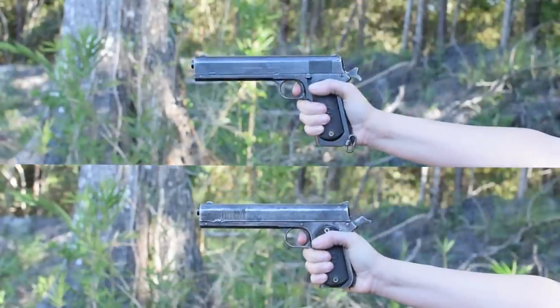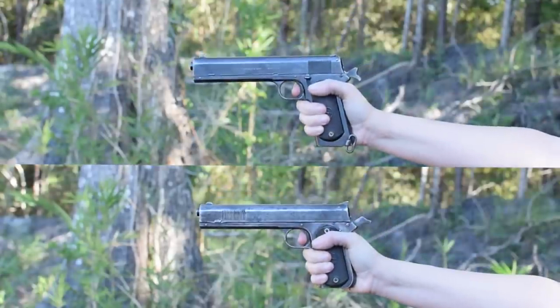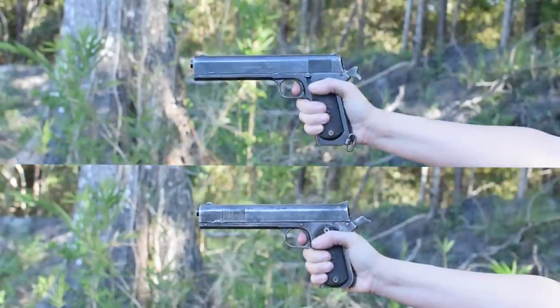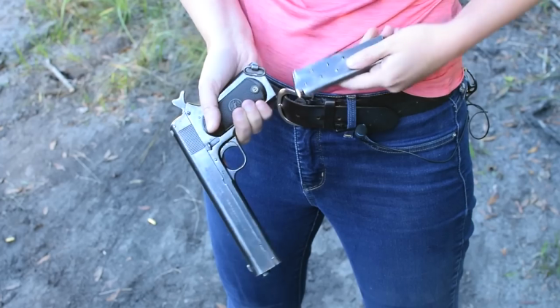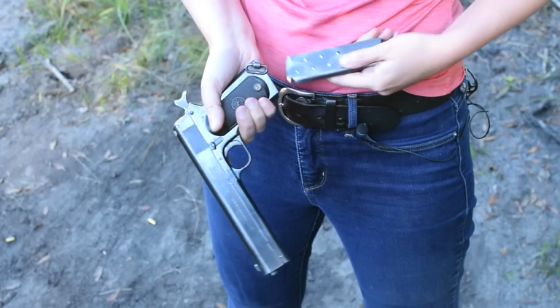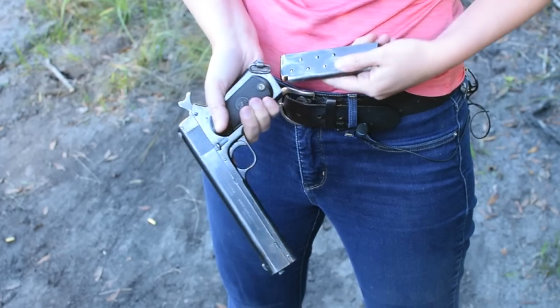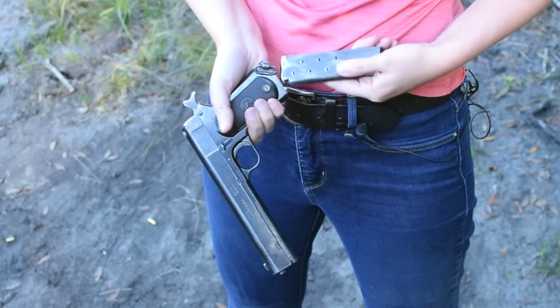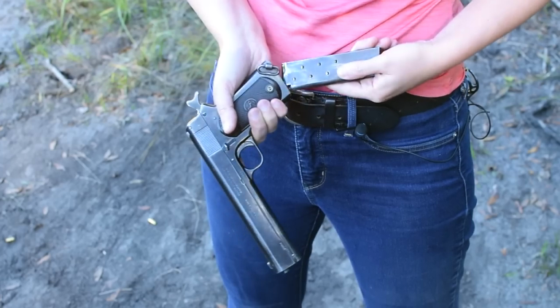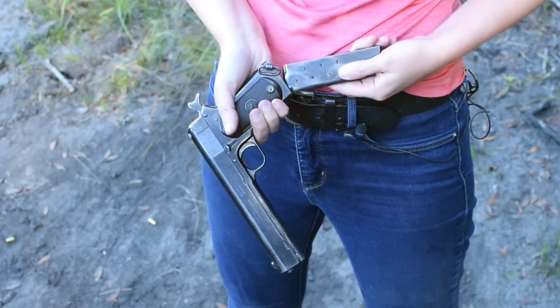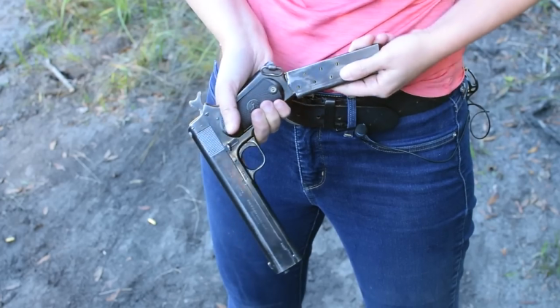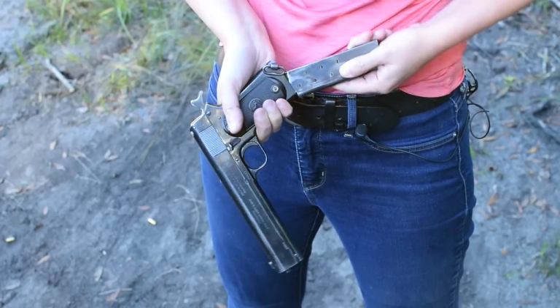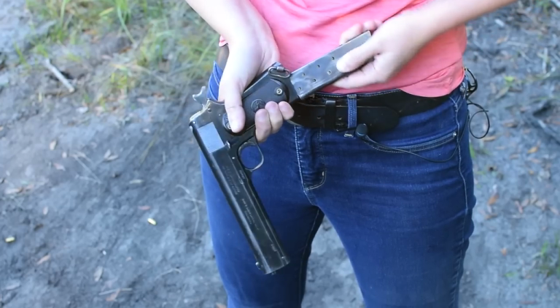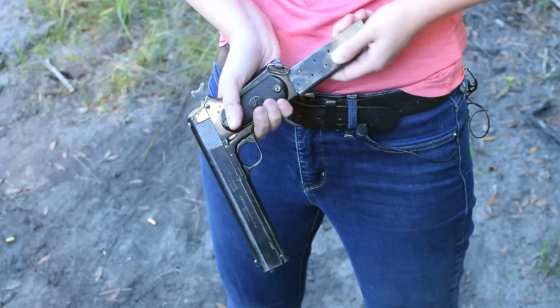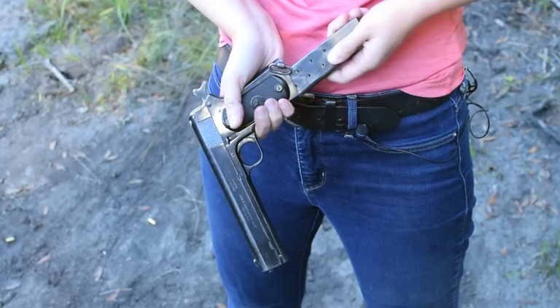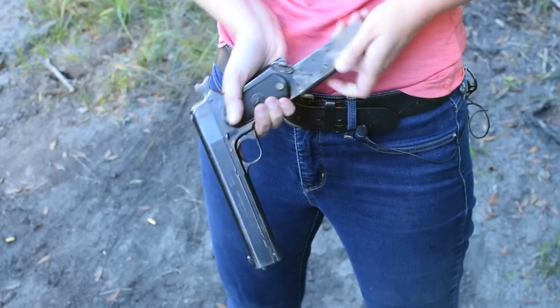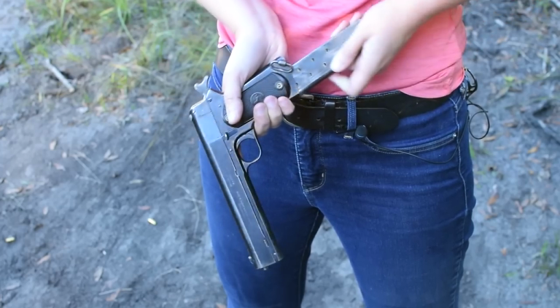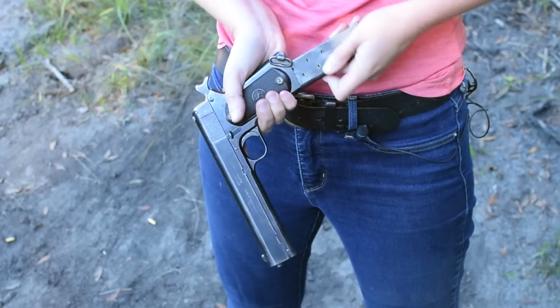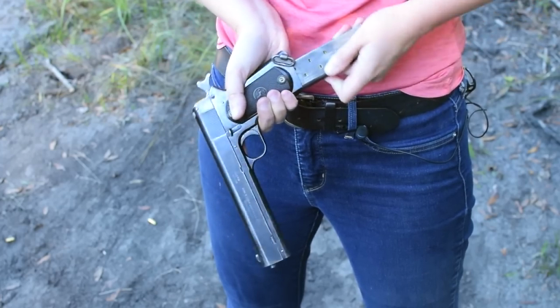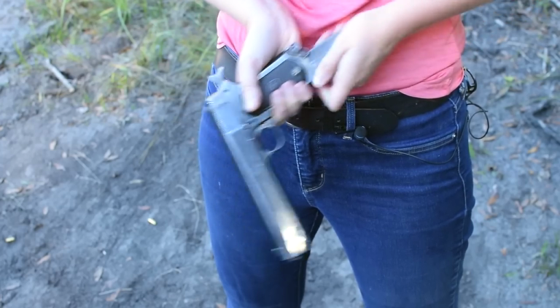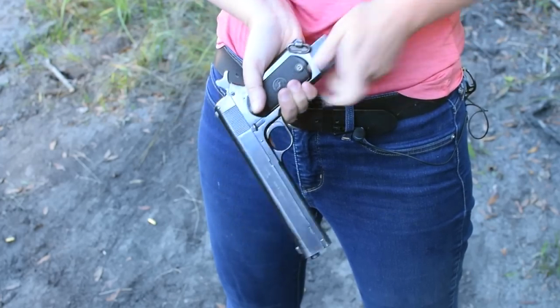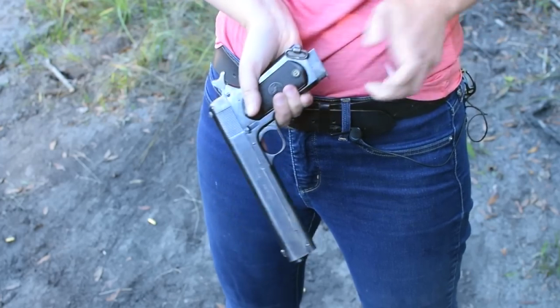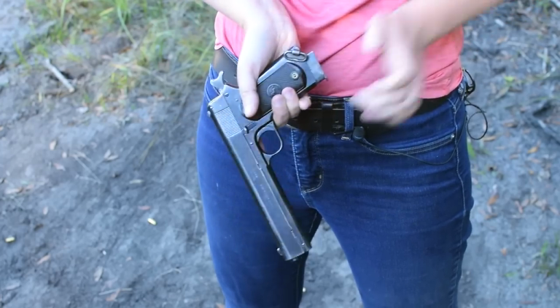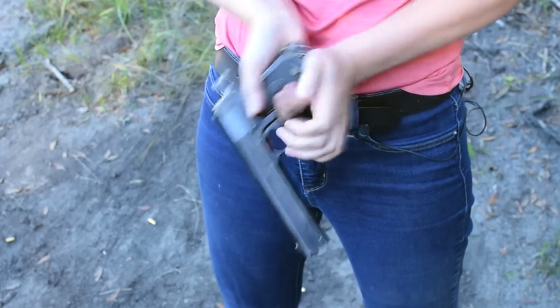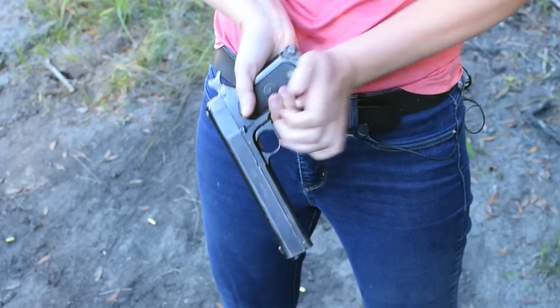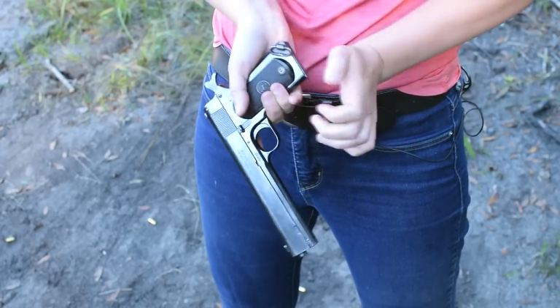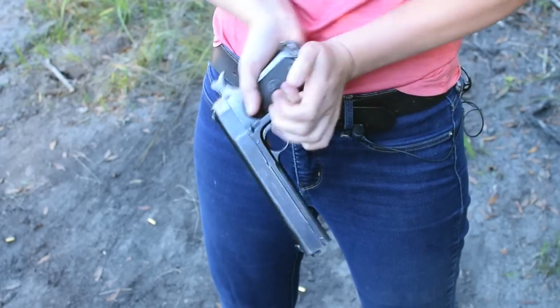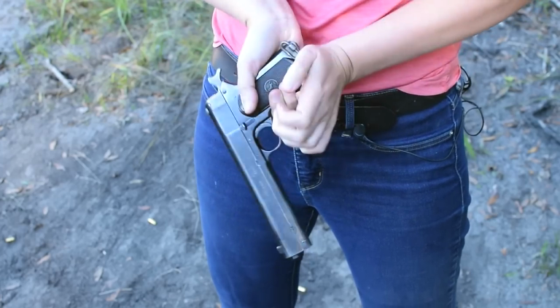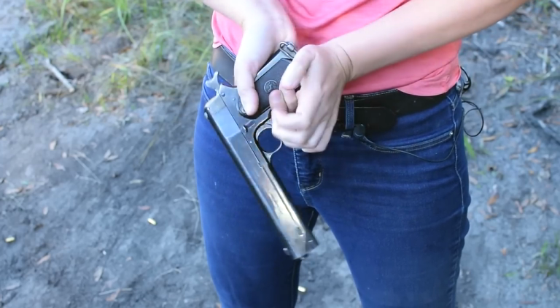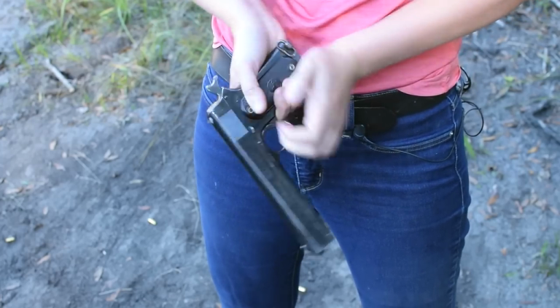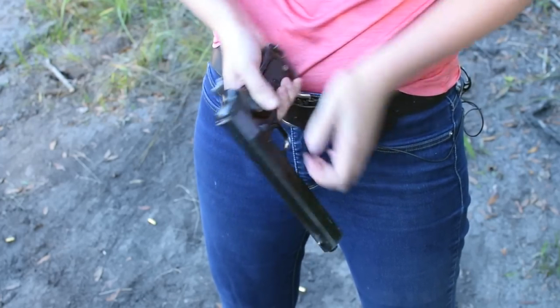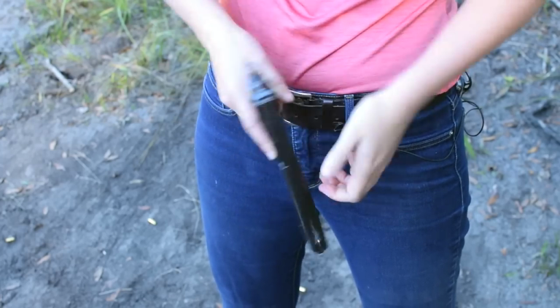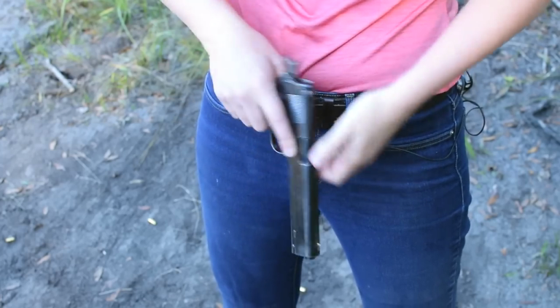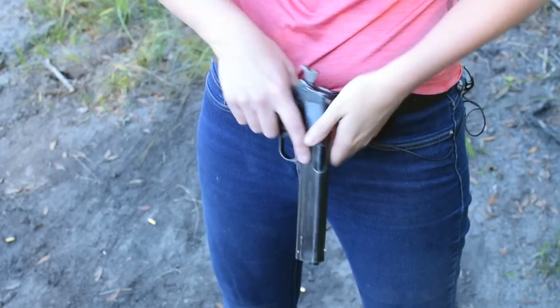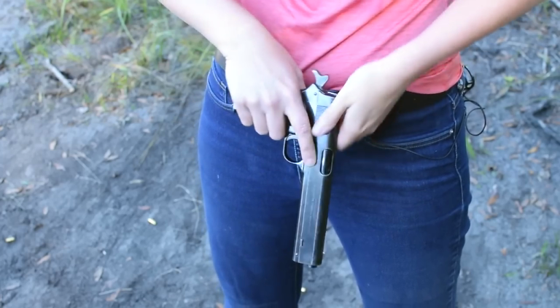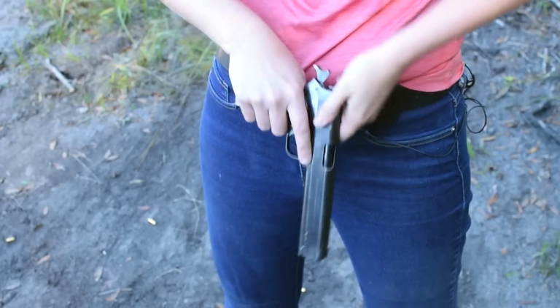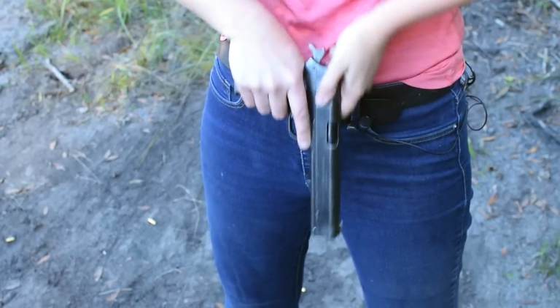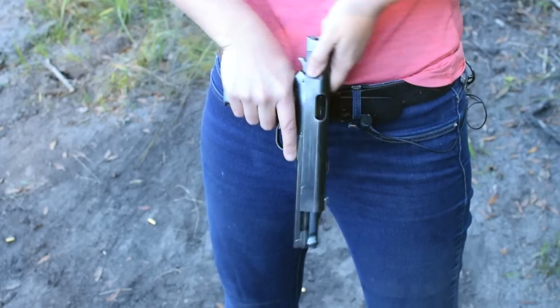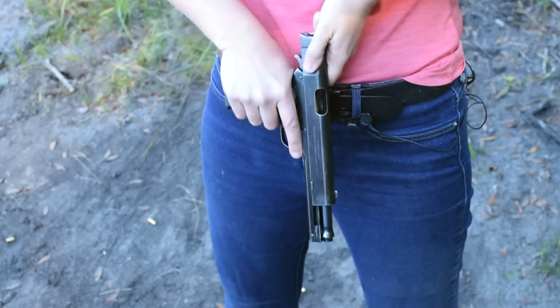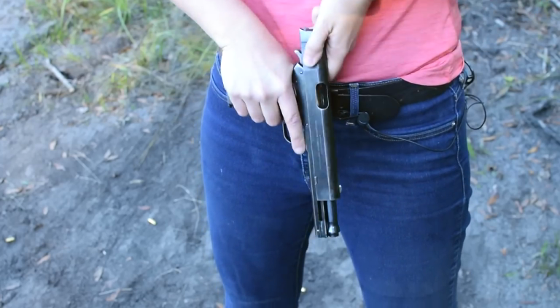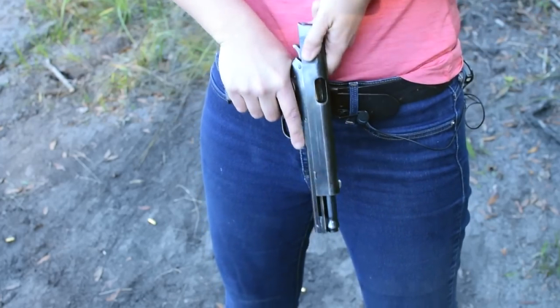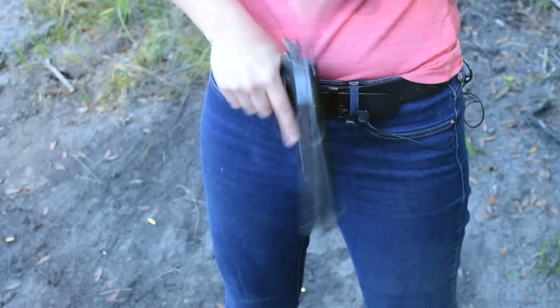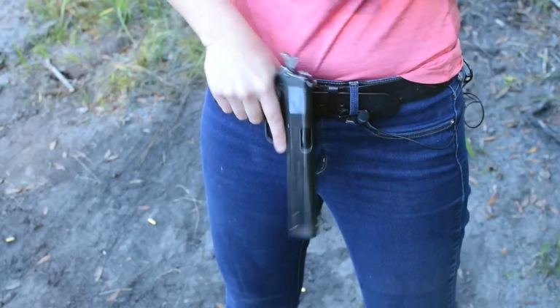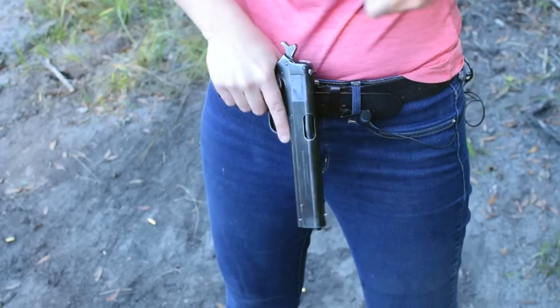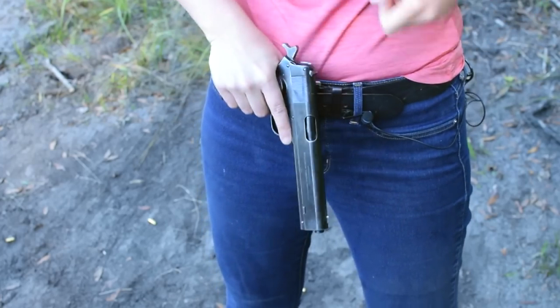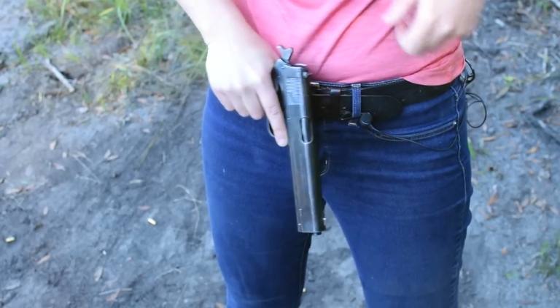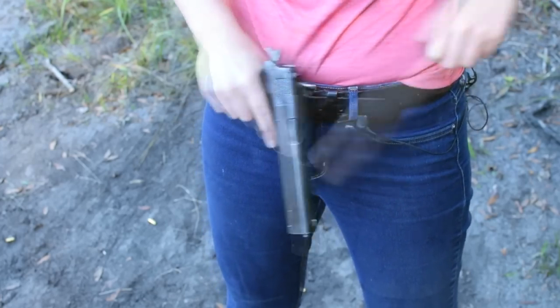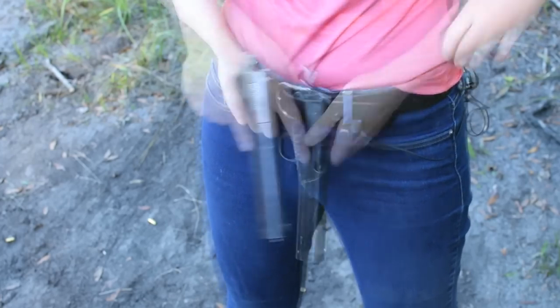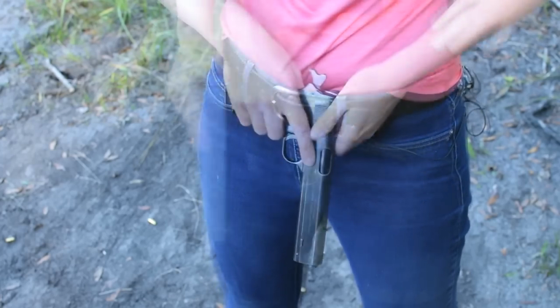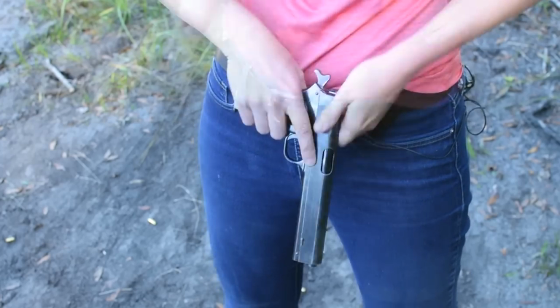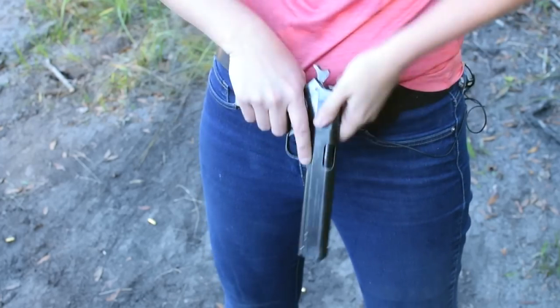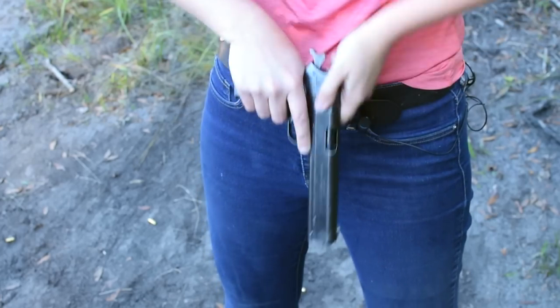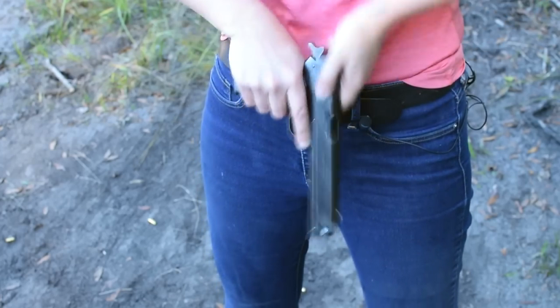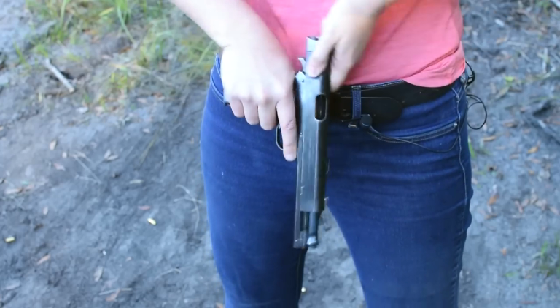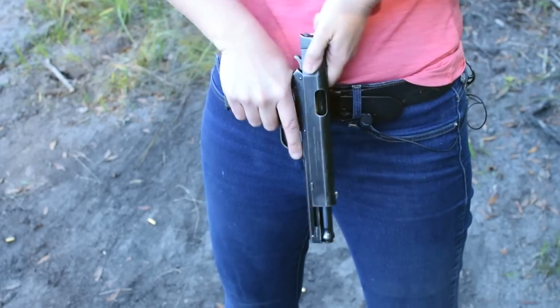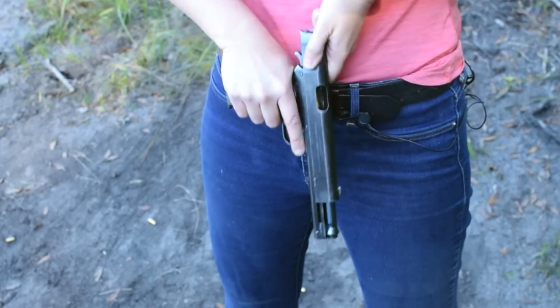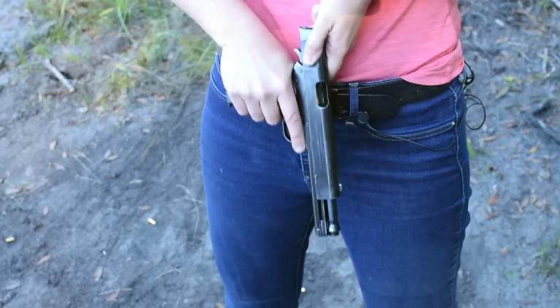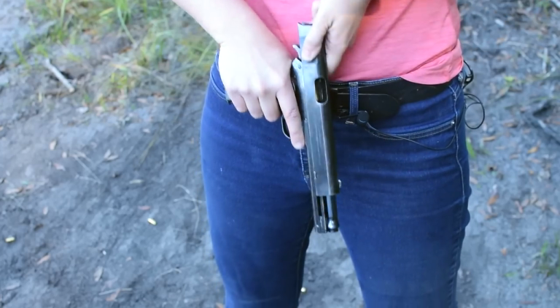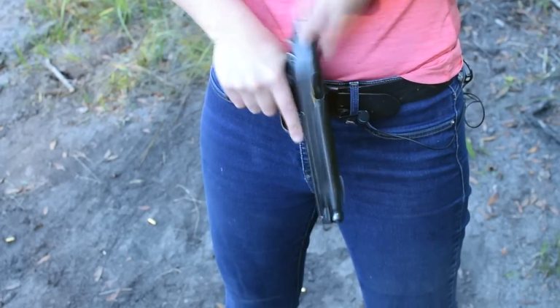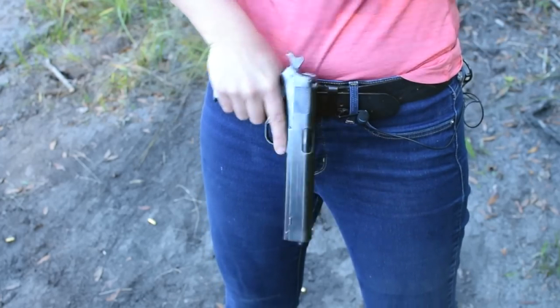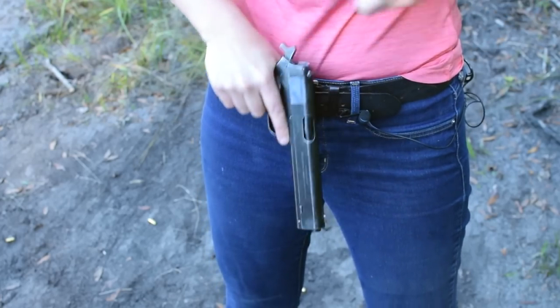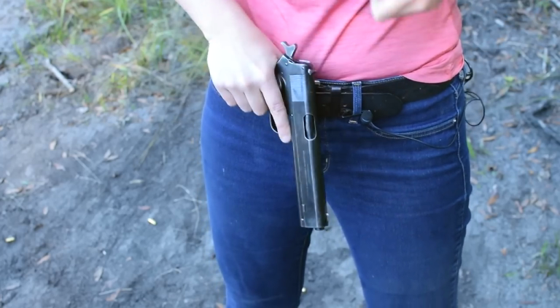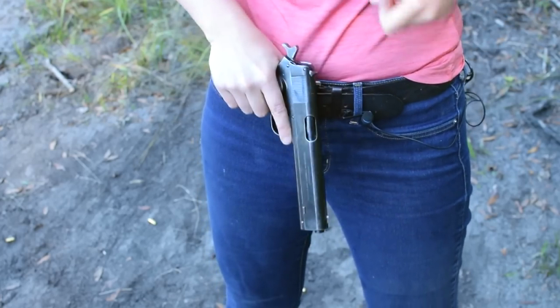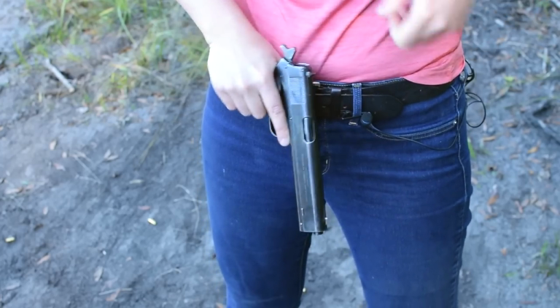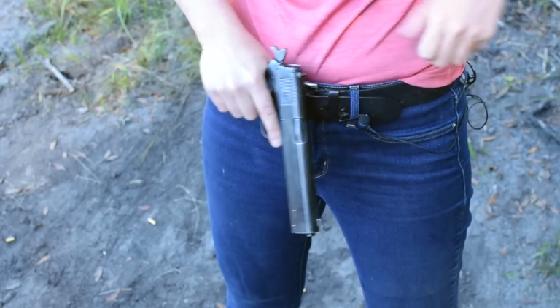To load up, pop in your 8-round mag of 38 ACP, rack that slide — some strong serrations there — and we are ready.